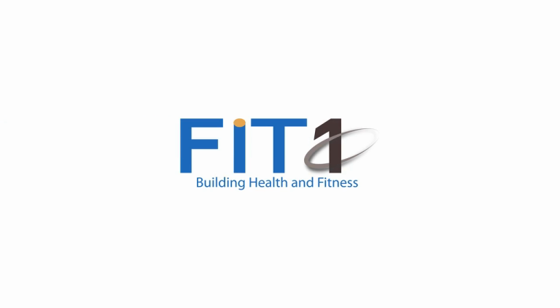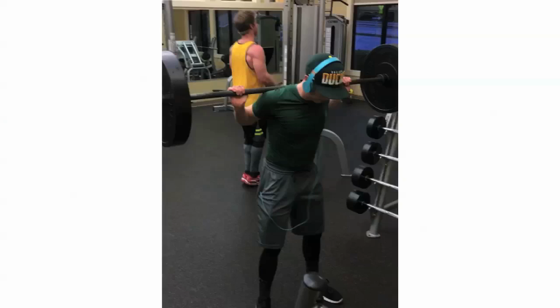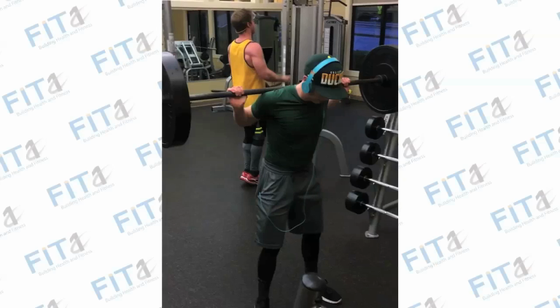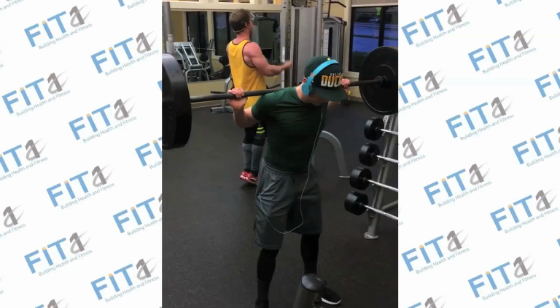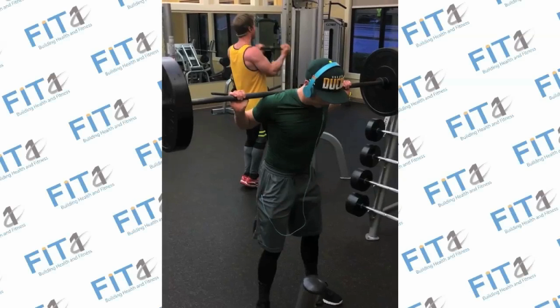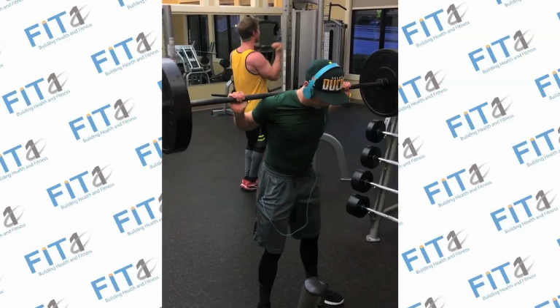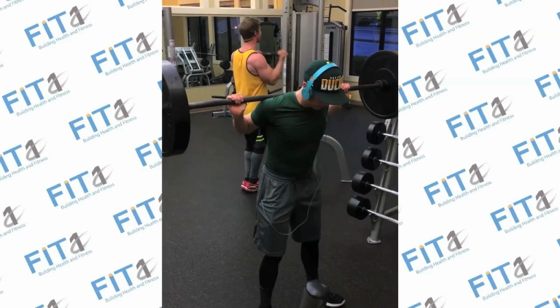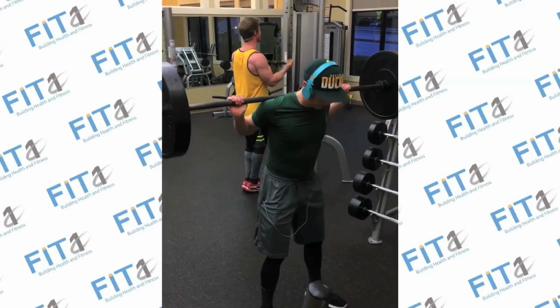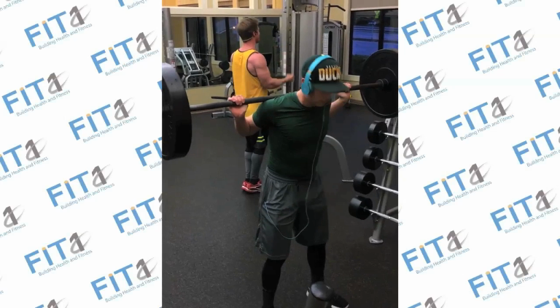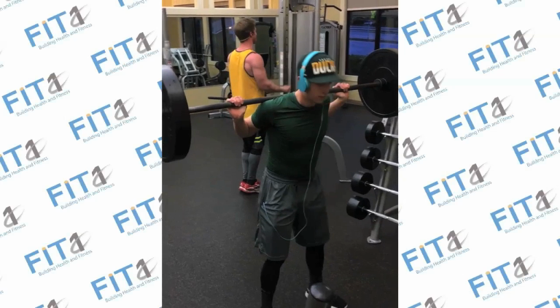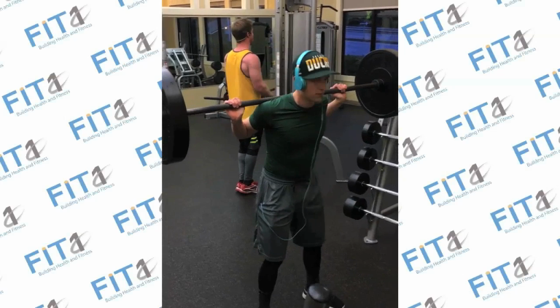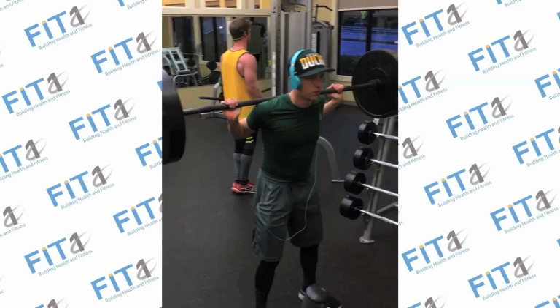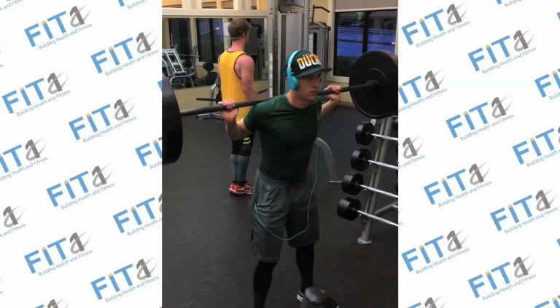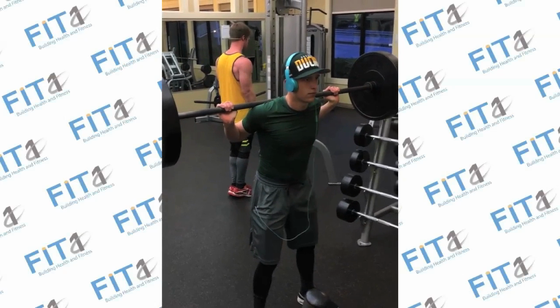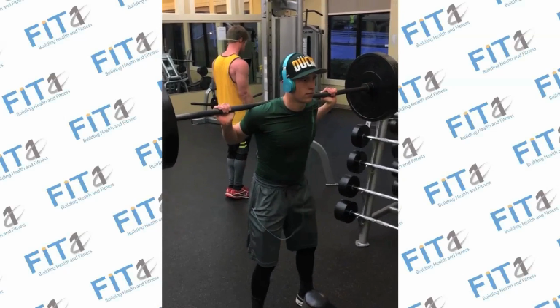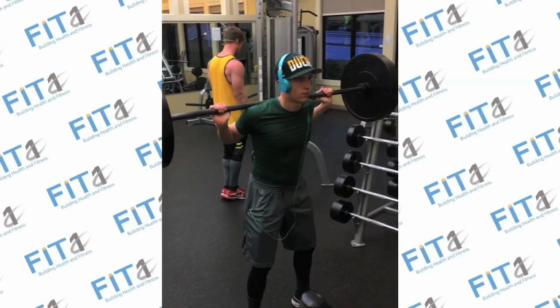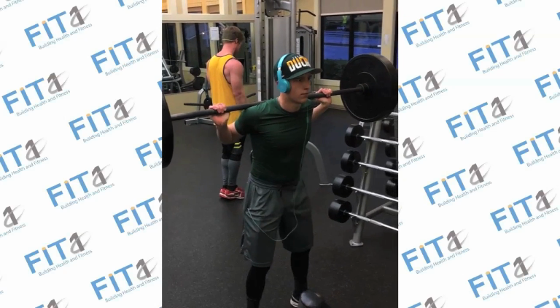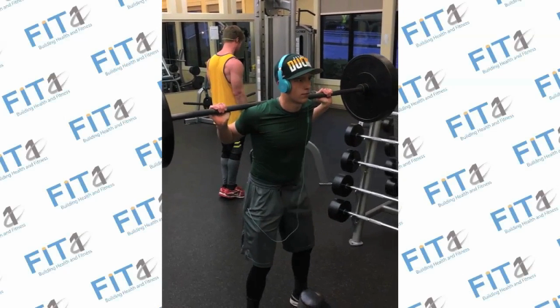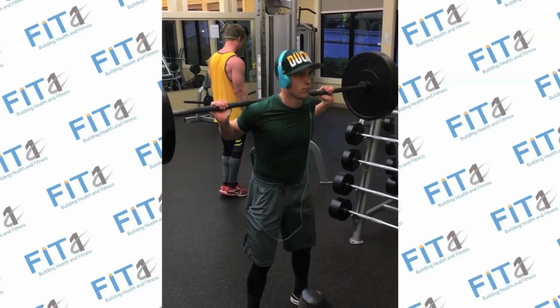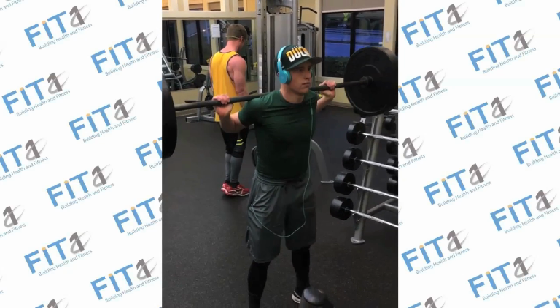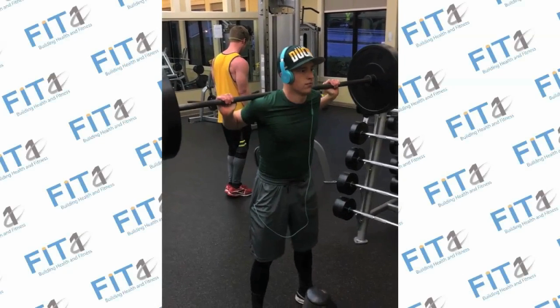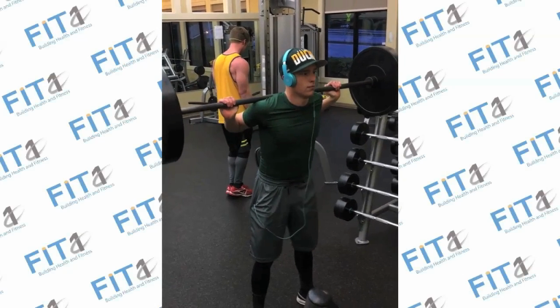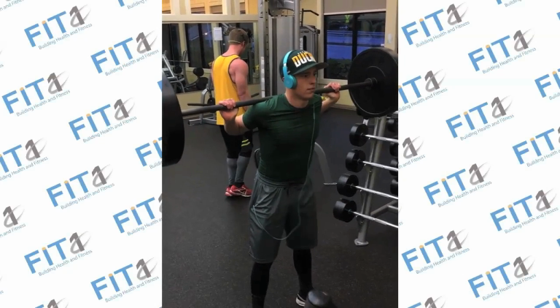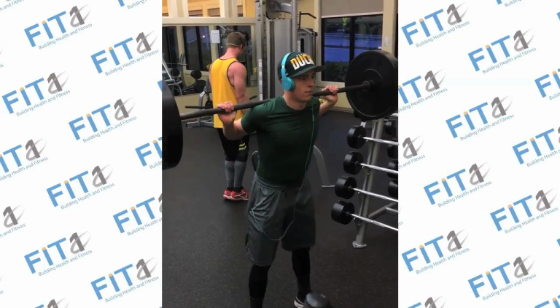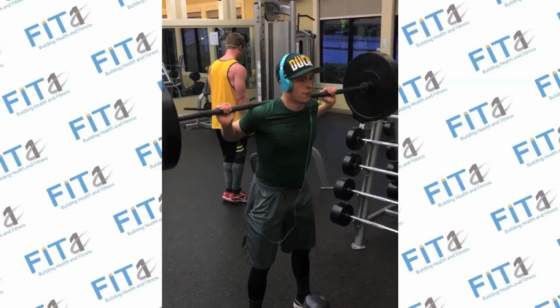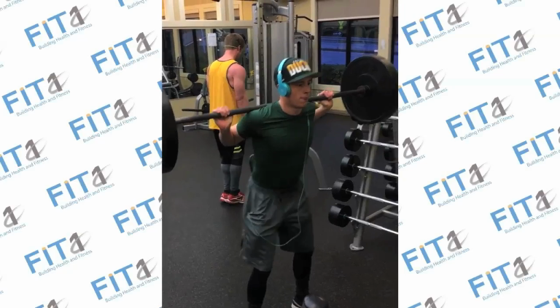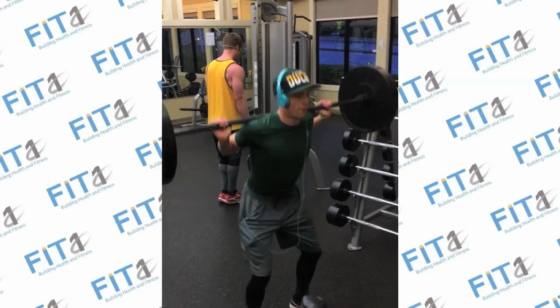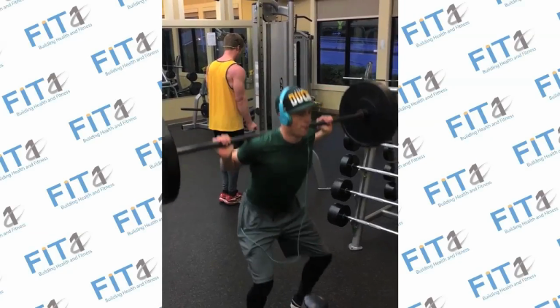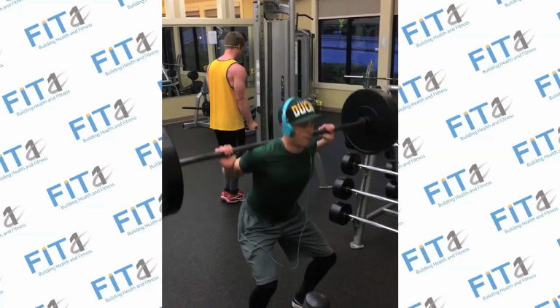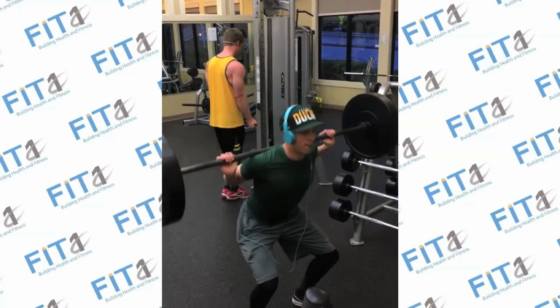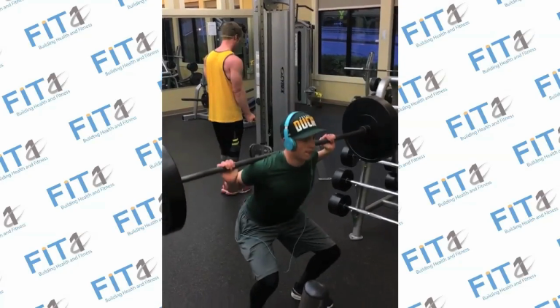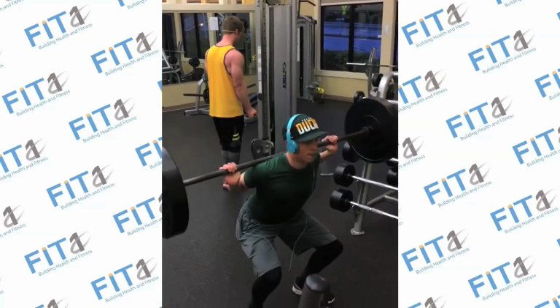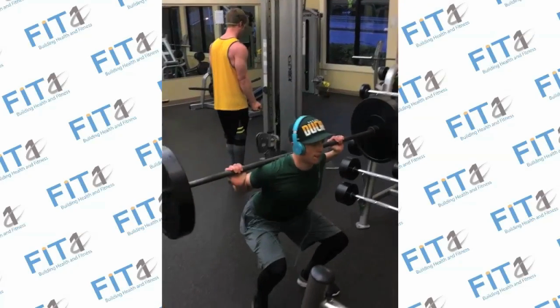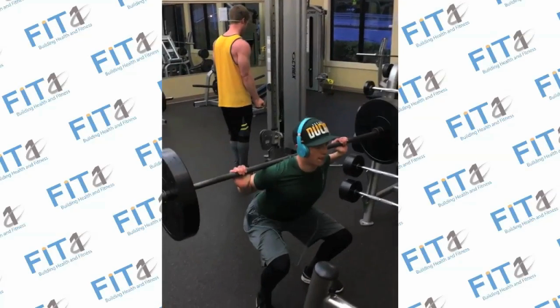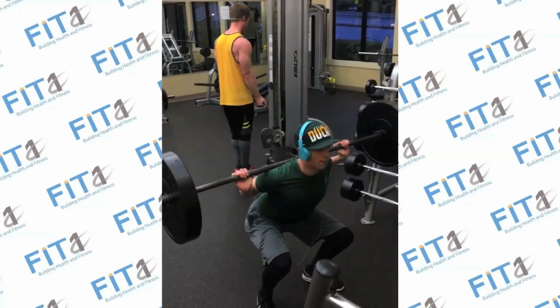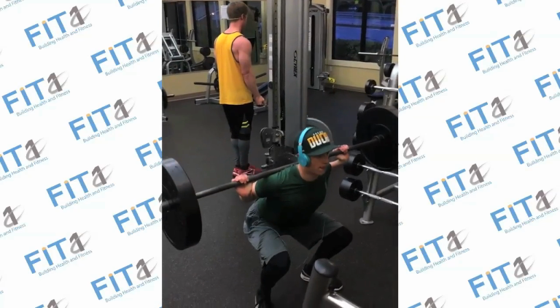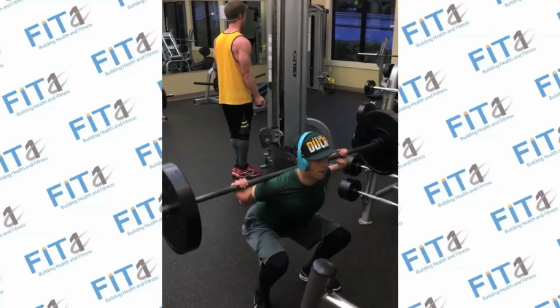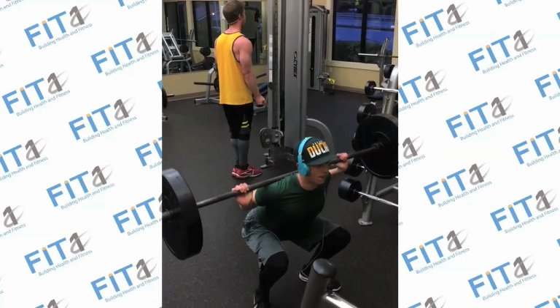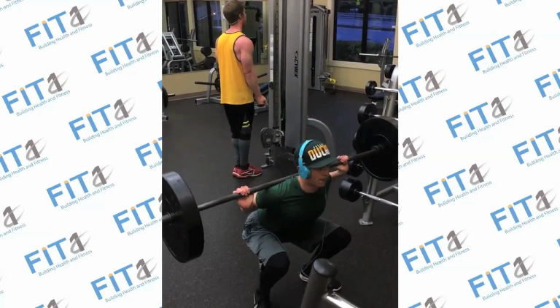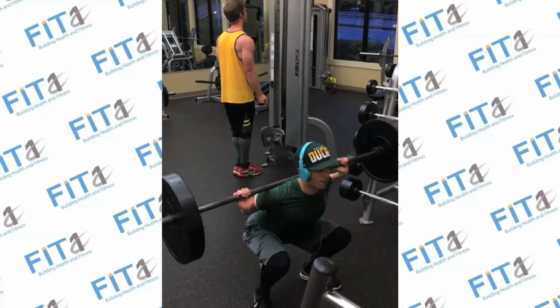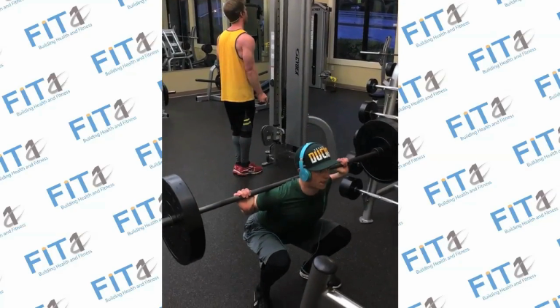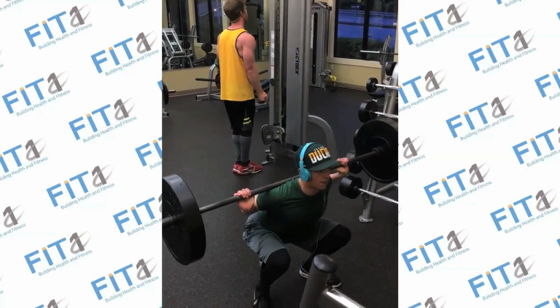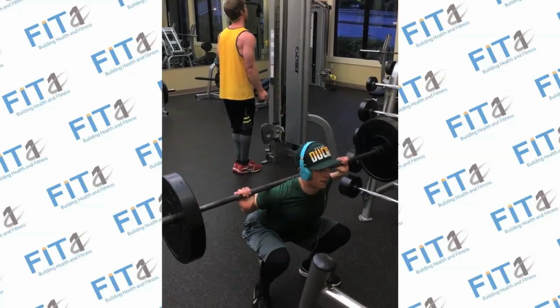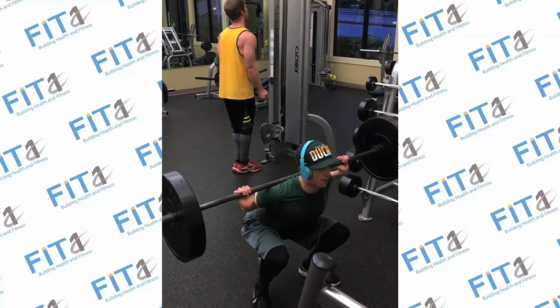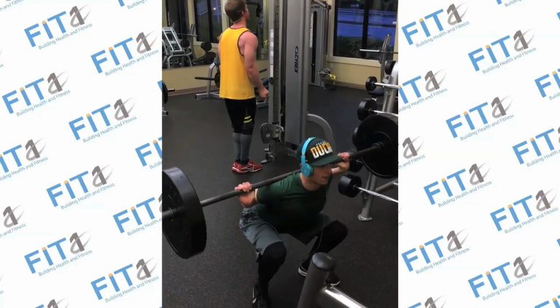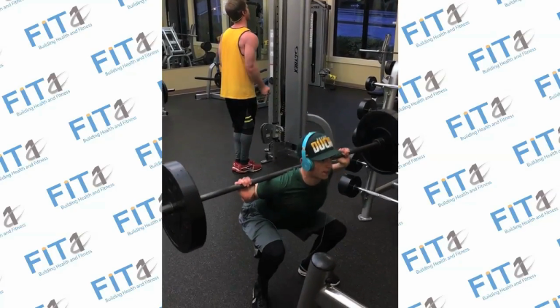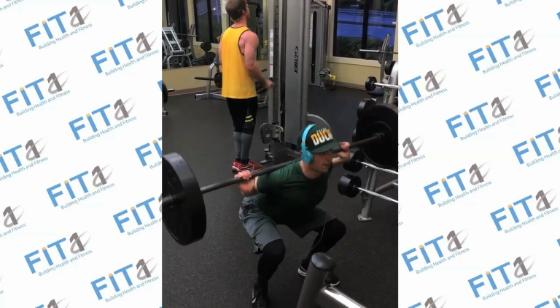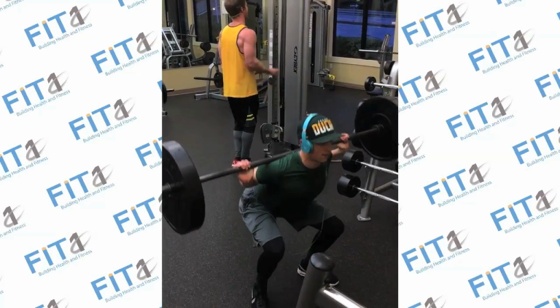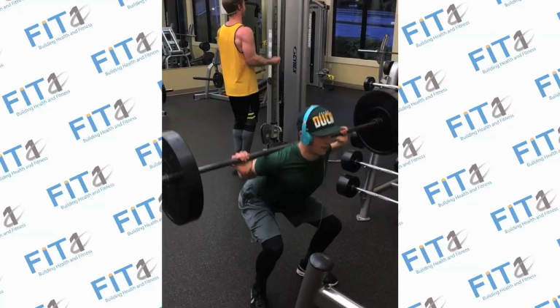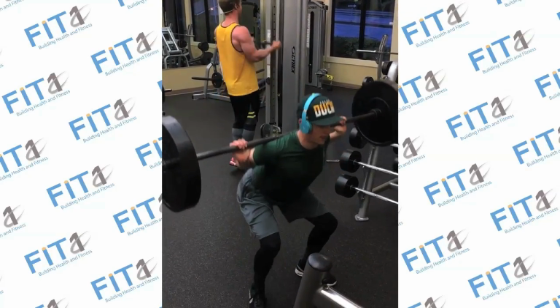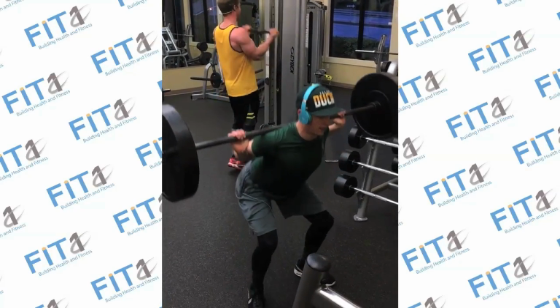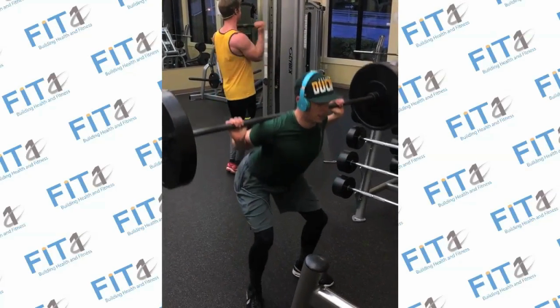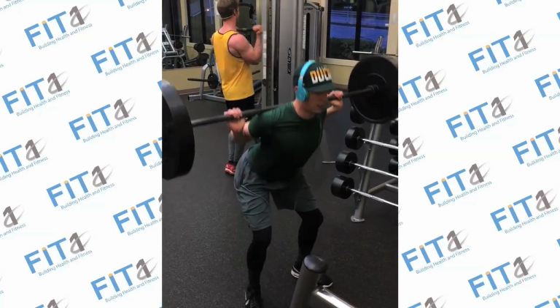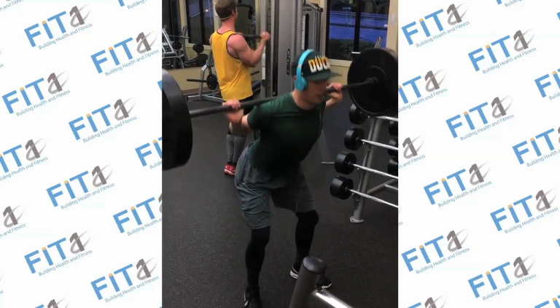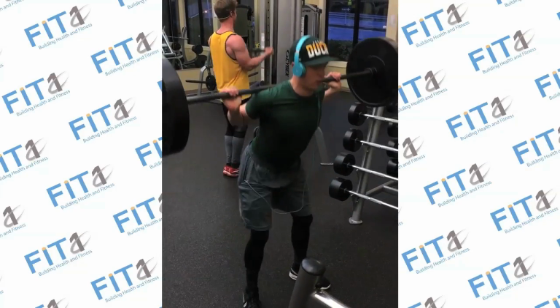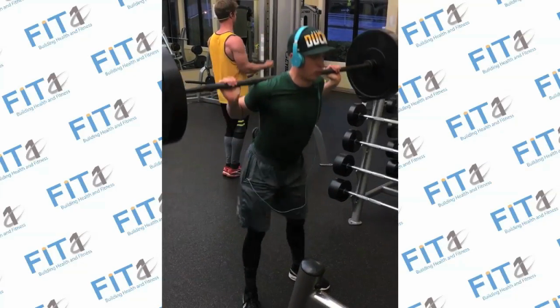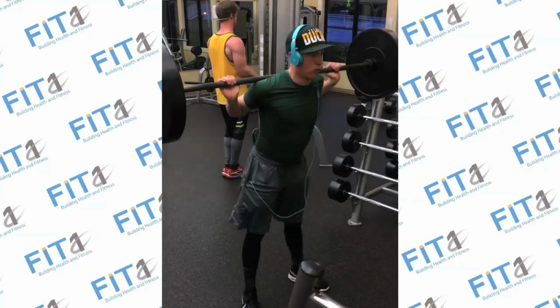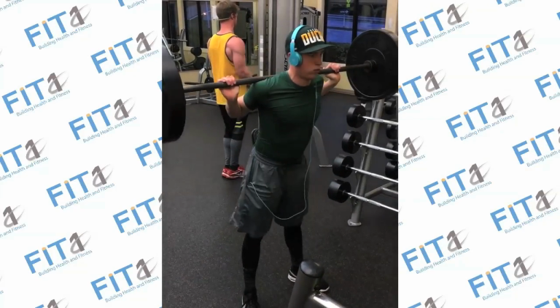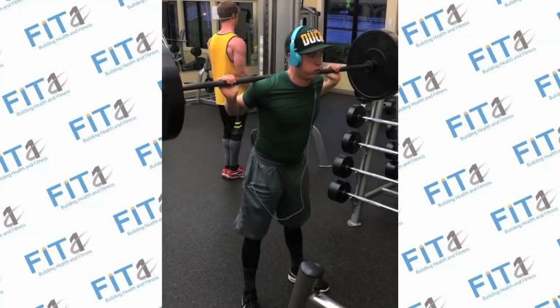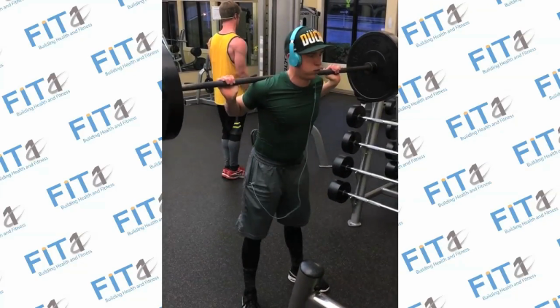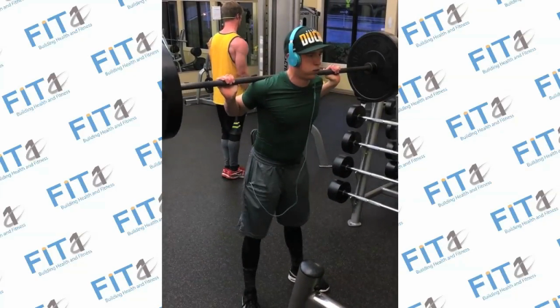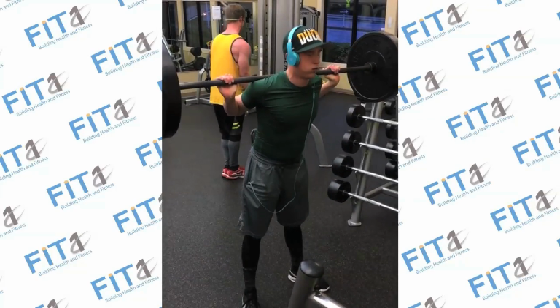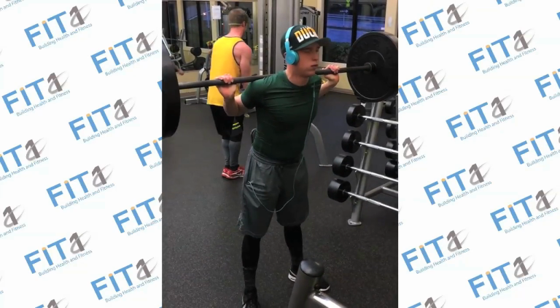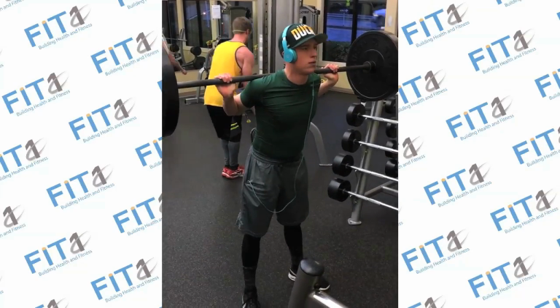Plant your feet flat on the ground, toes slightly outward. Position the bar behind your head with the weight on your back shoulders.